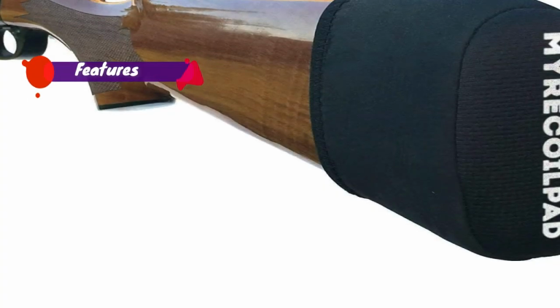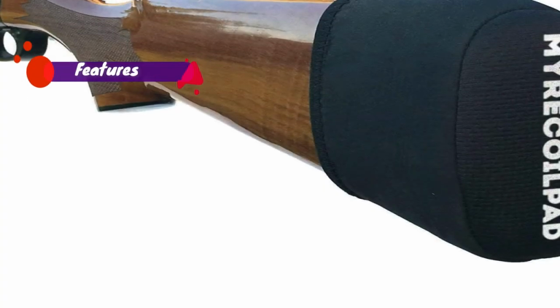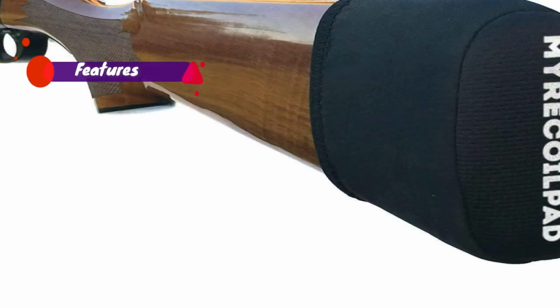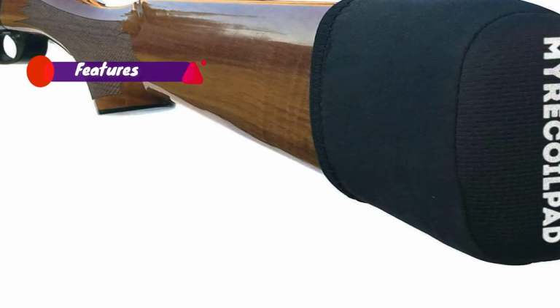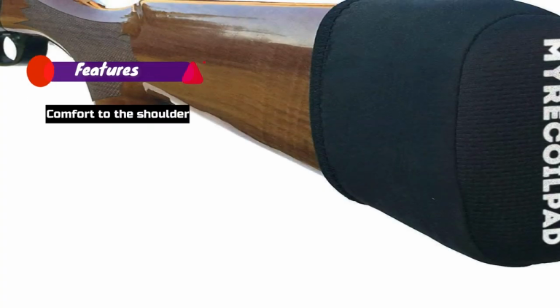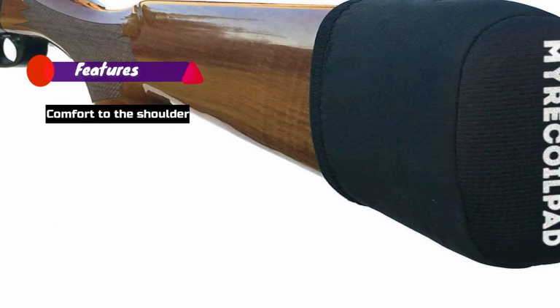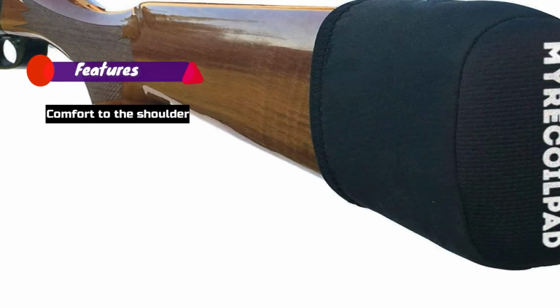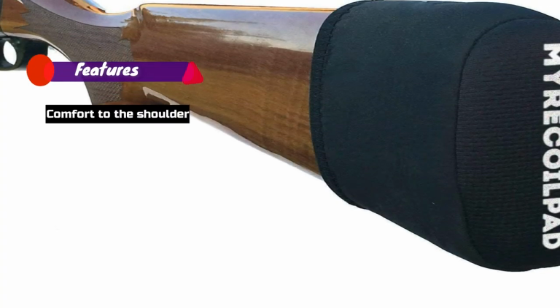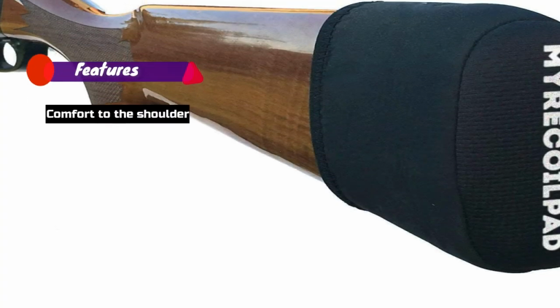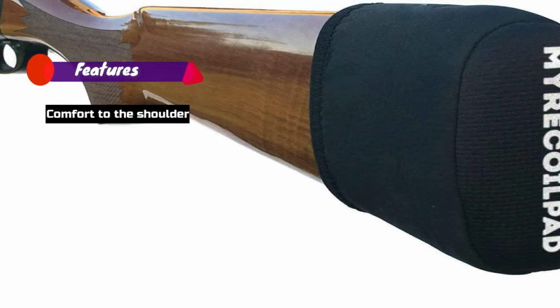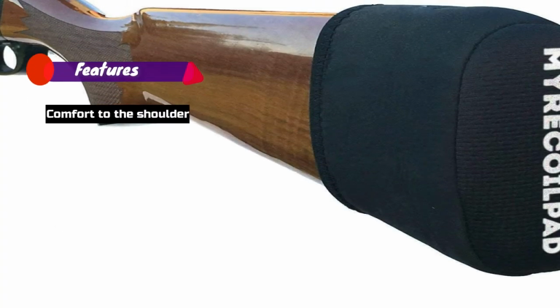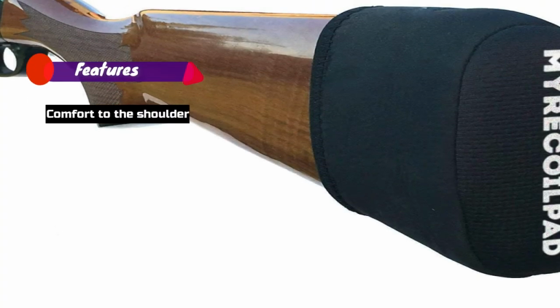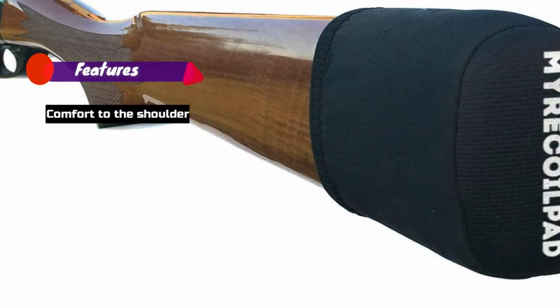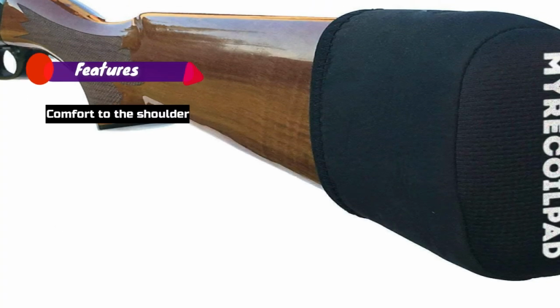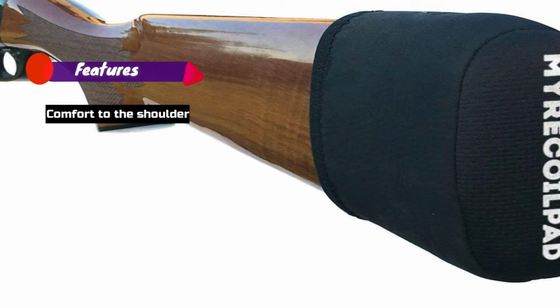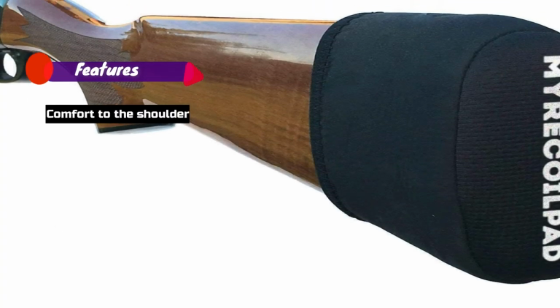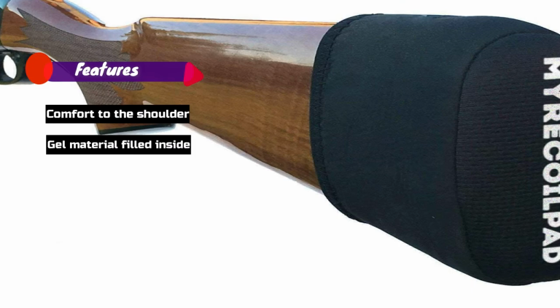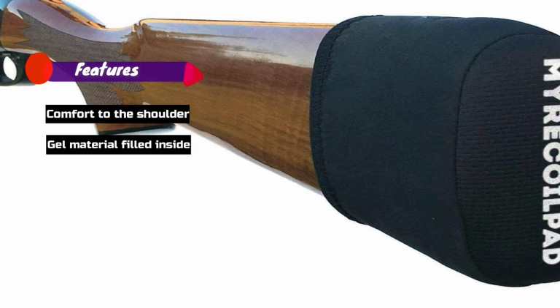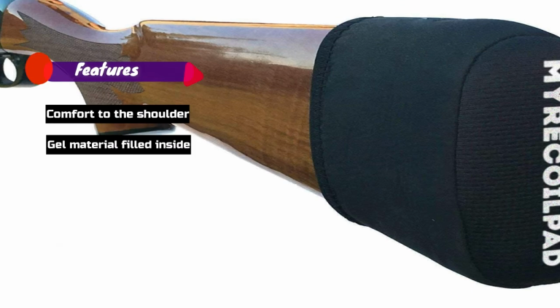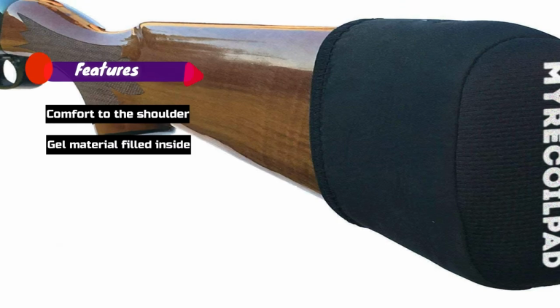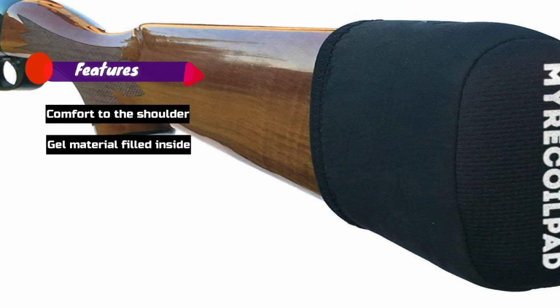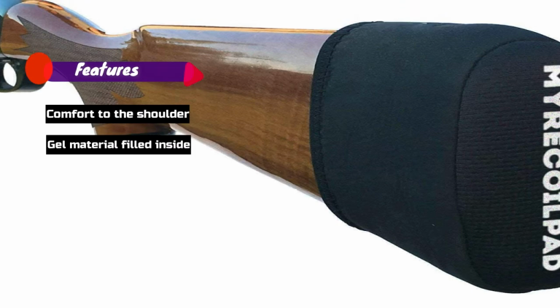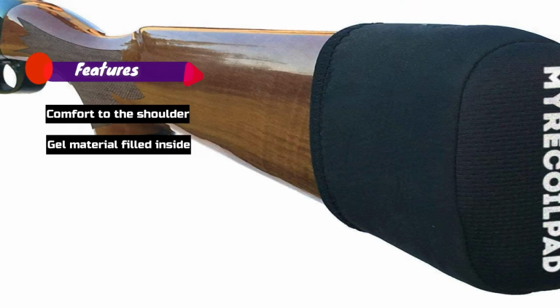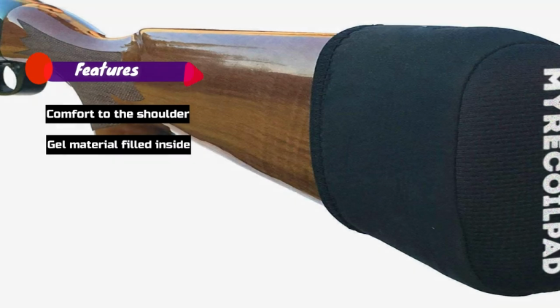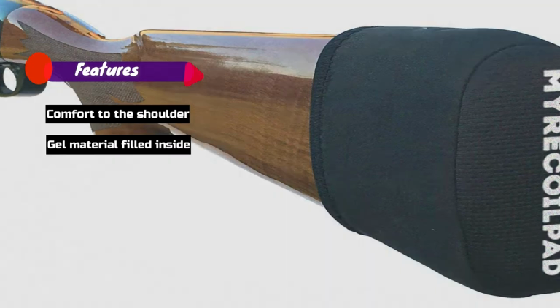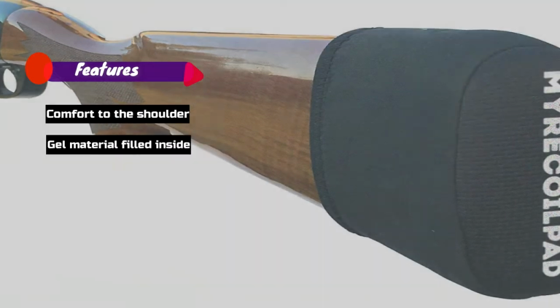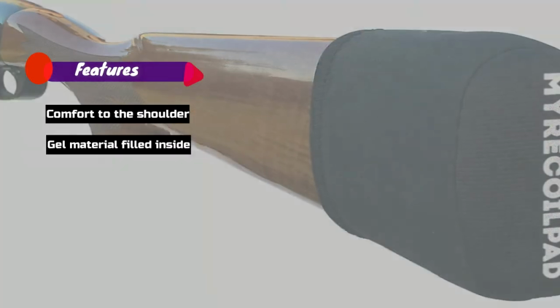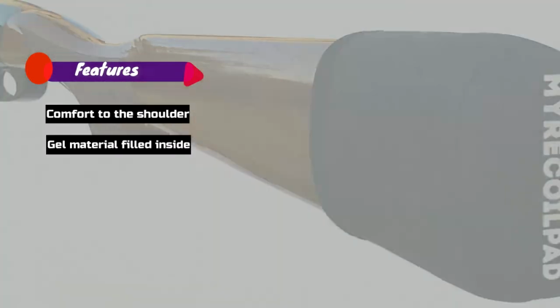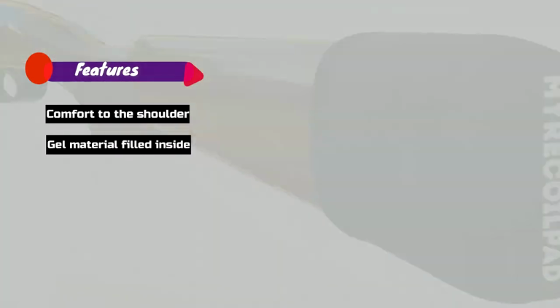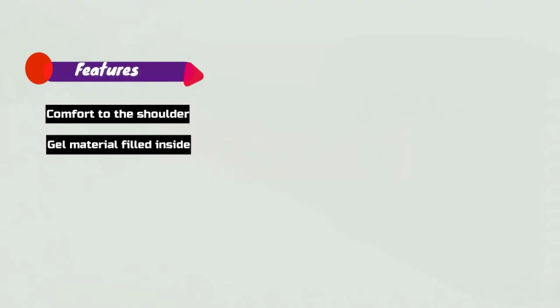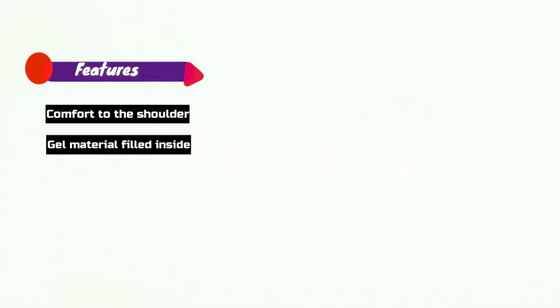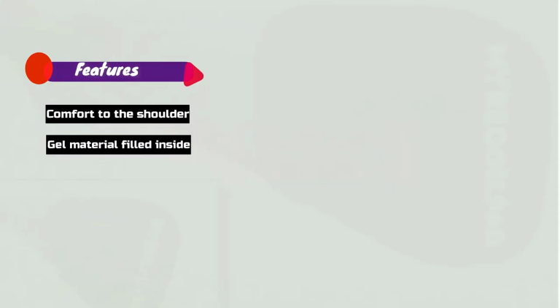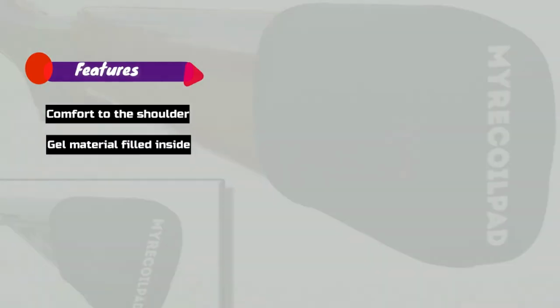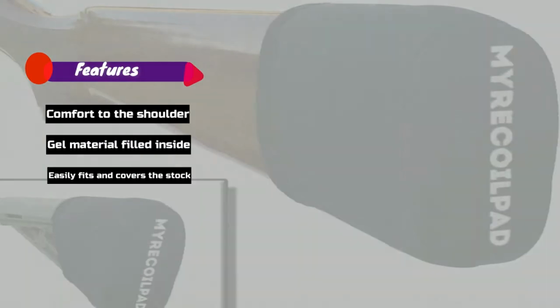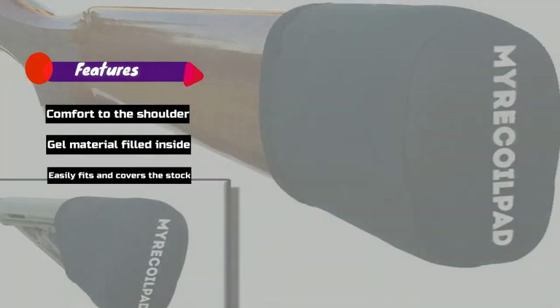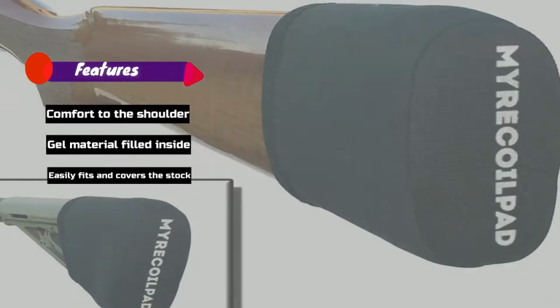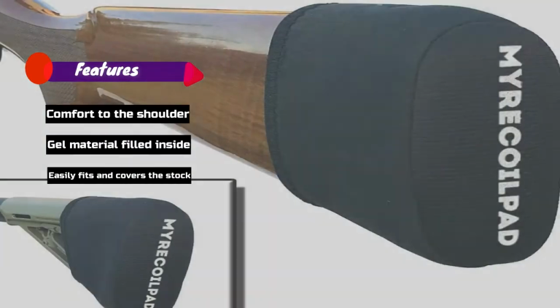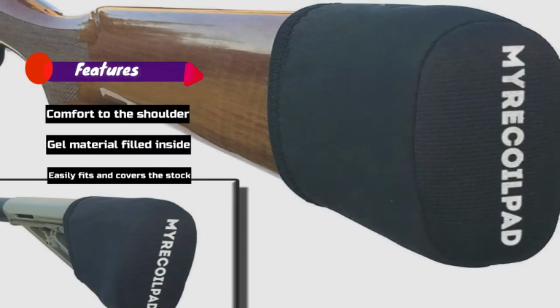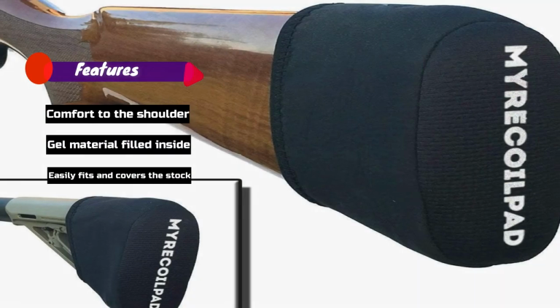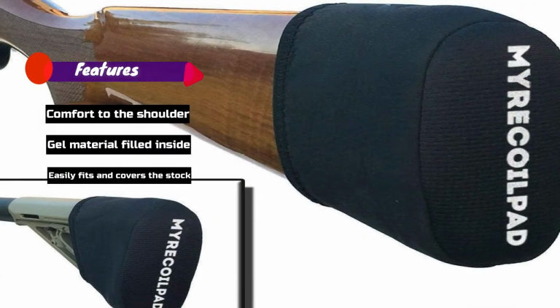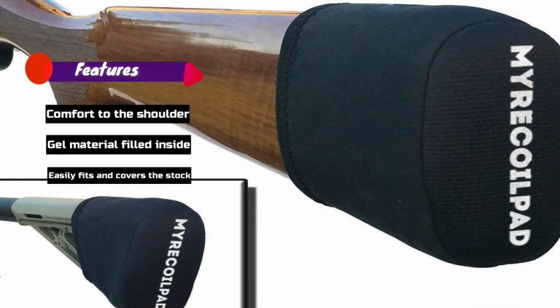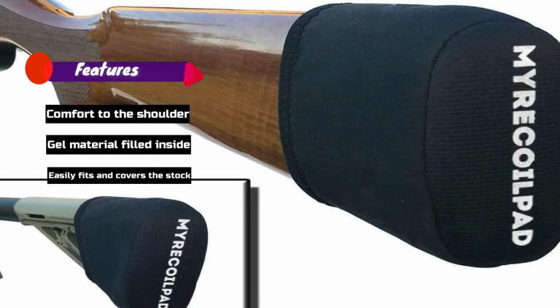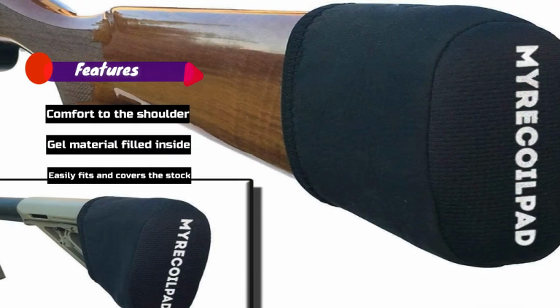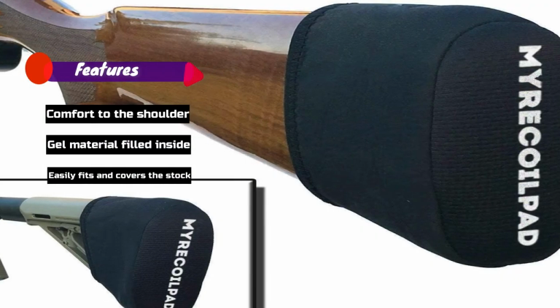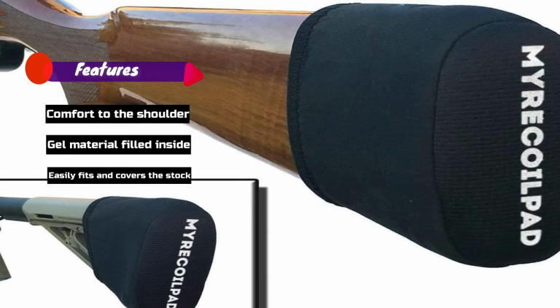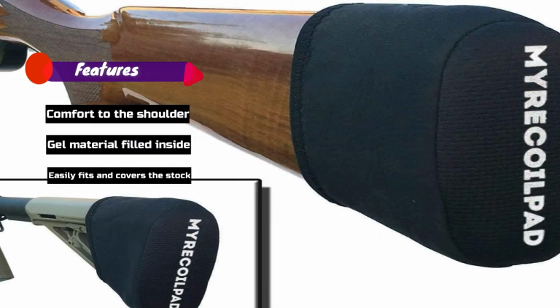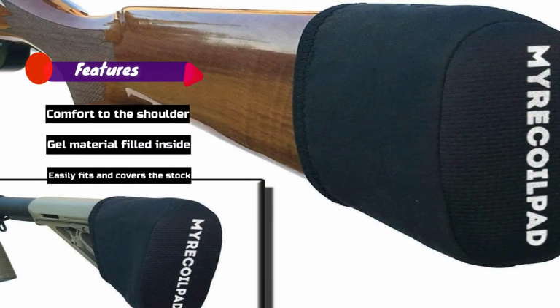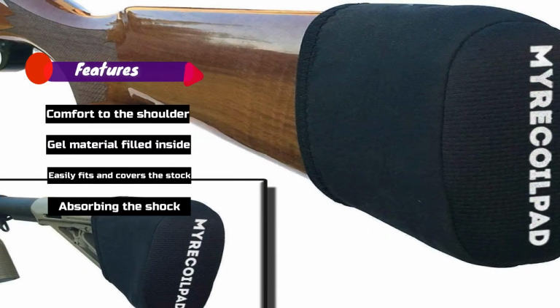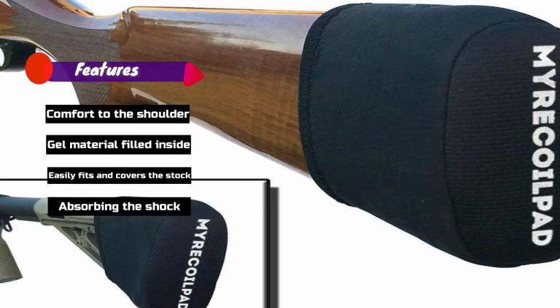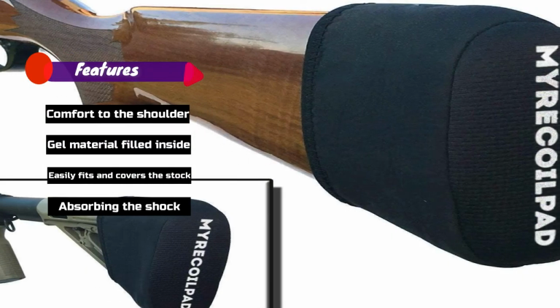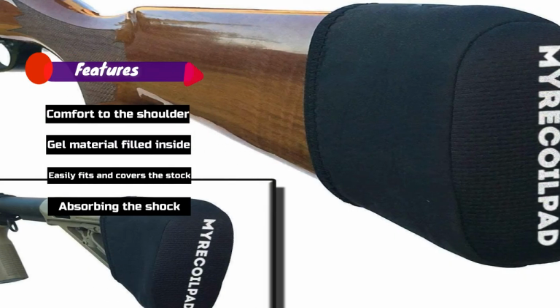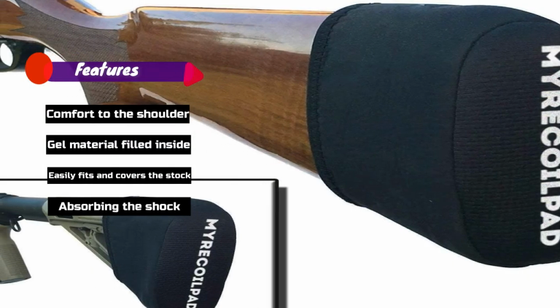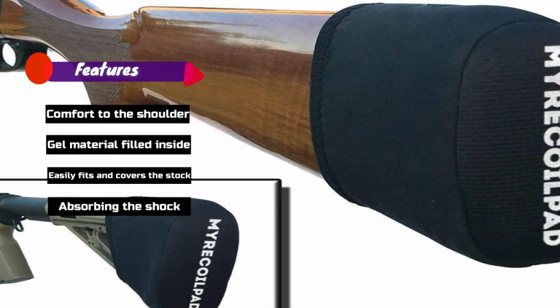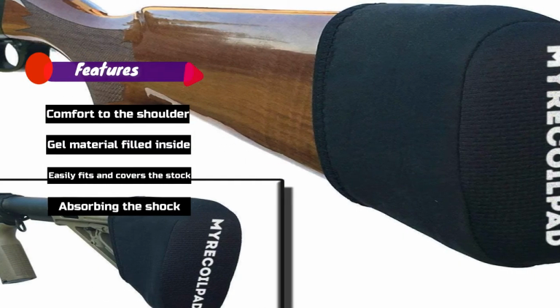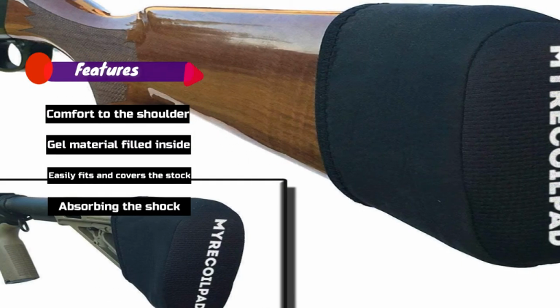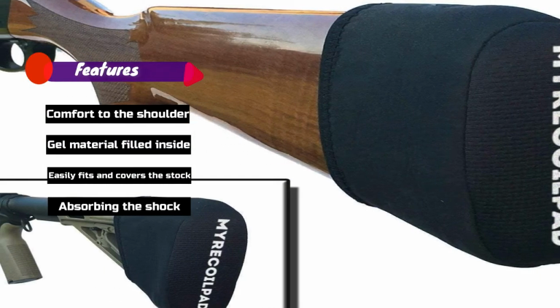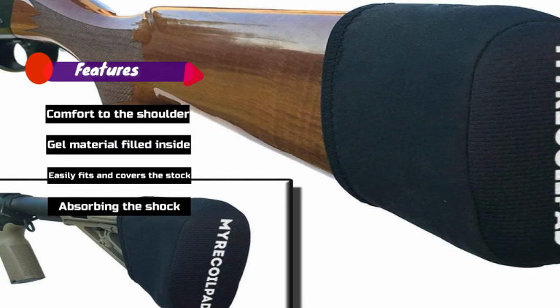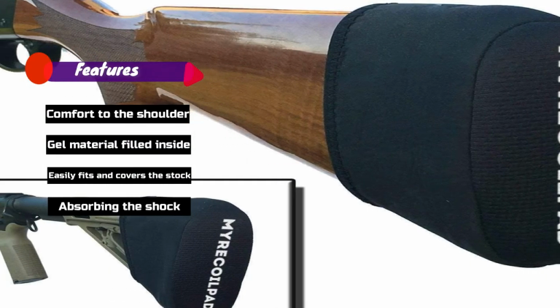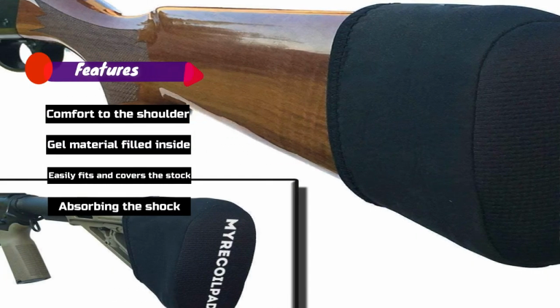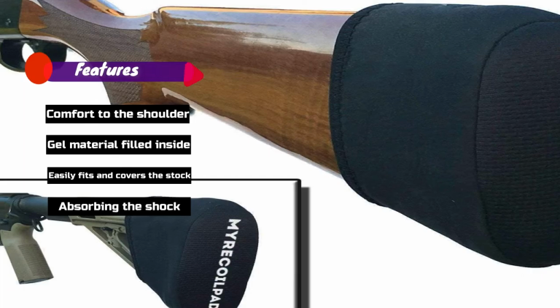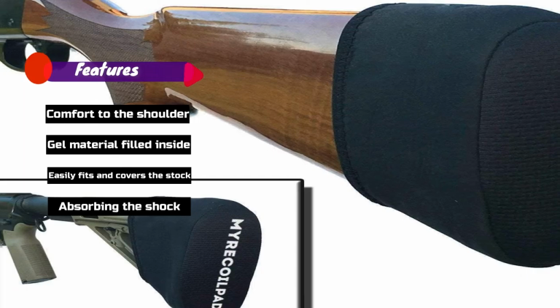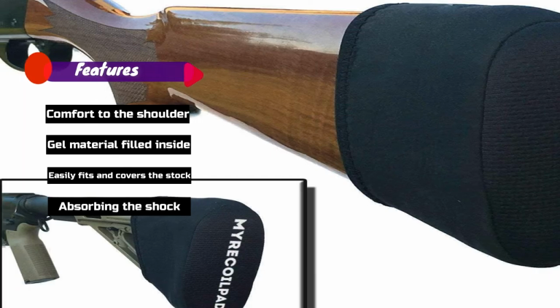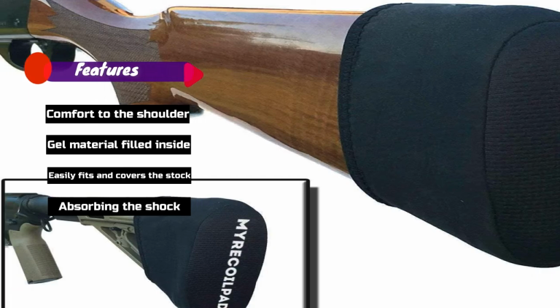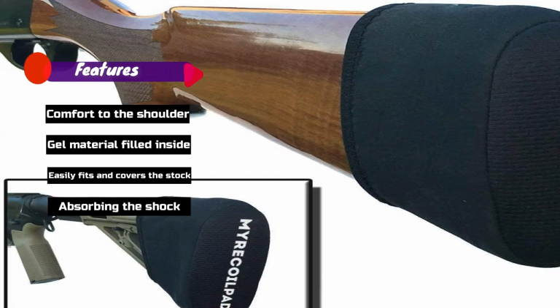Features: Comfort to the shoulder, gel material filled inside, easily fits and covers the stock, absorbing the shock.